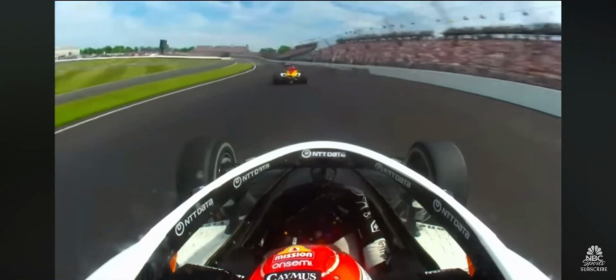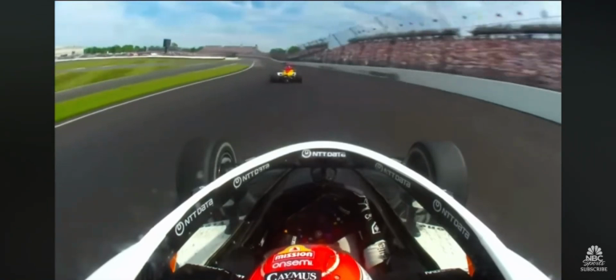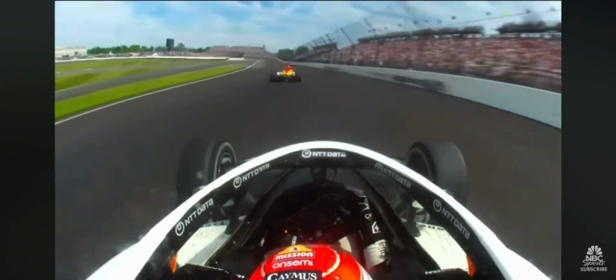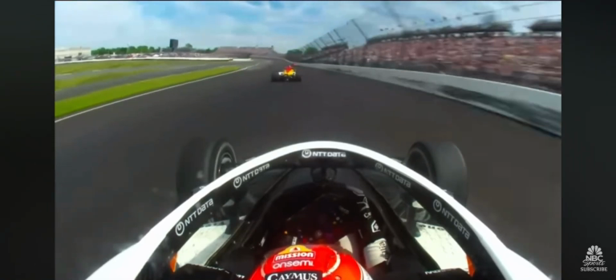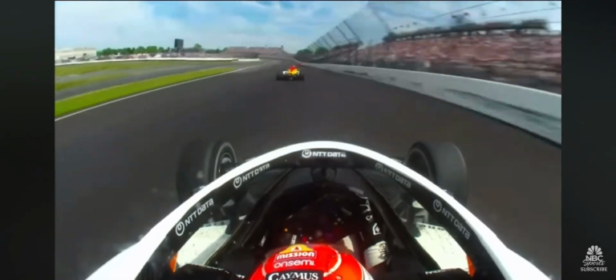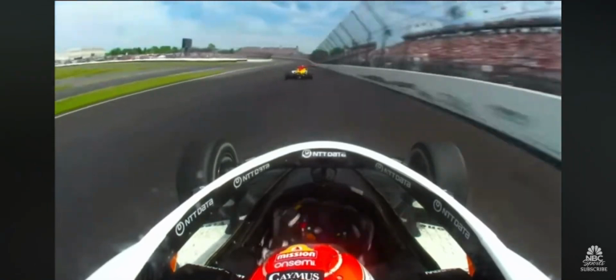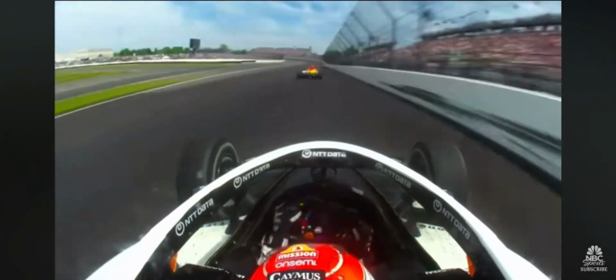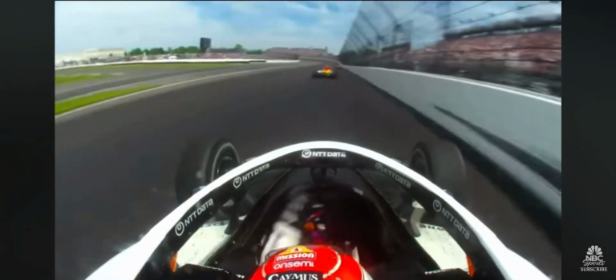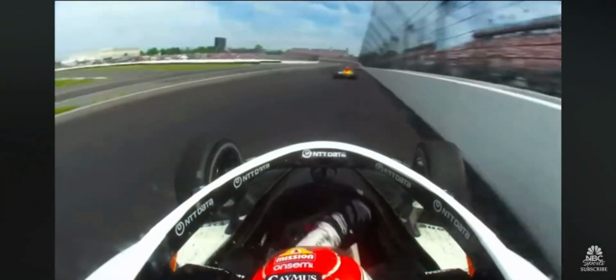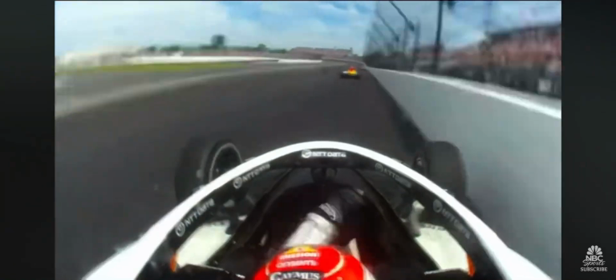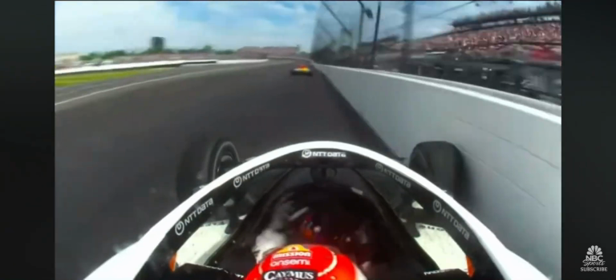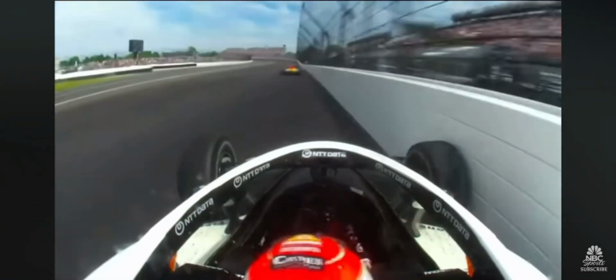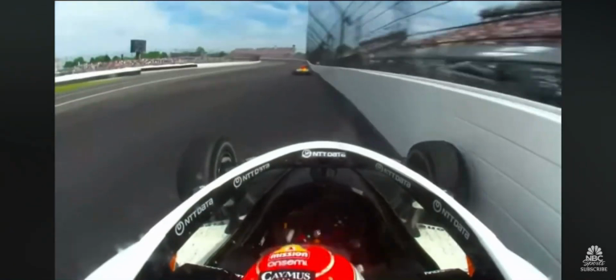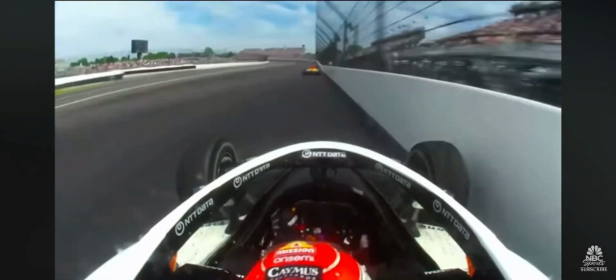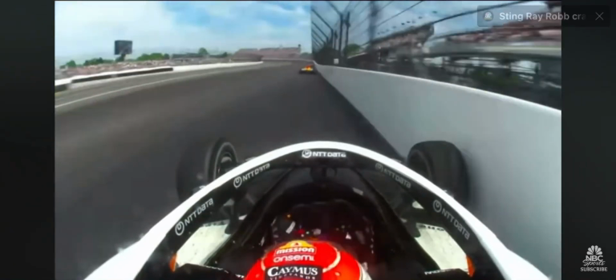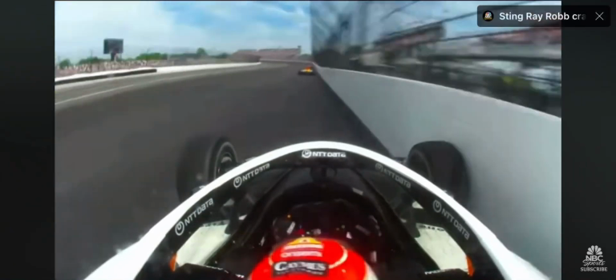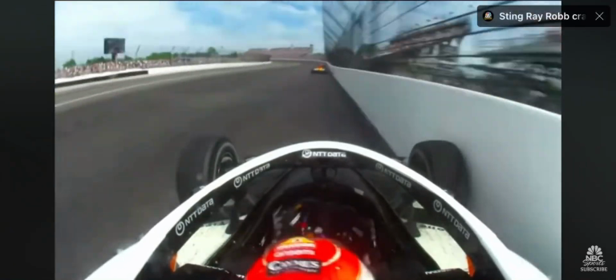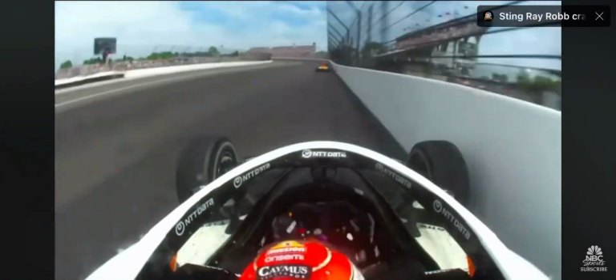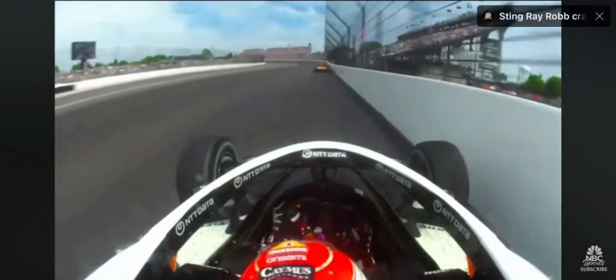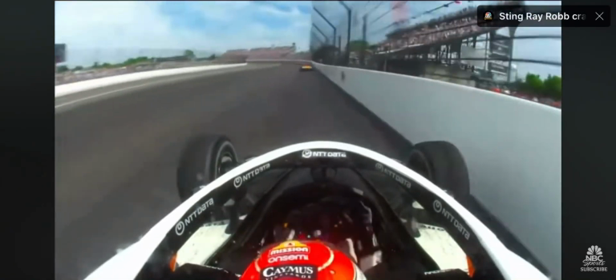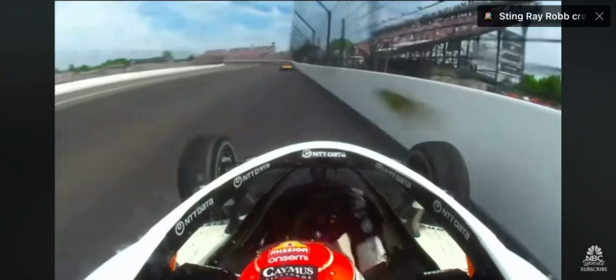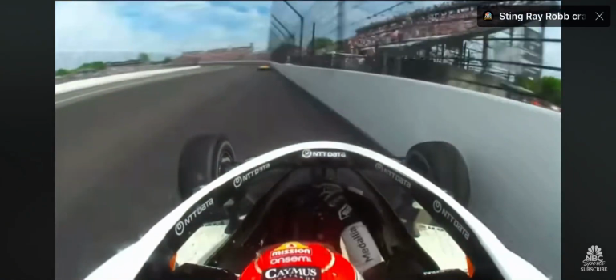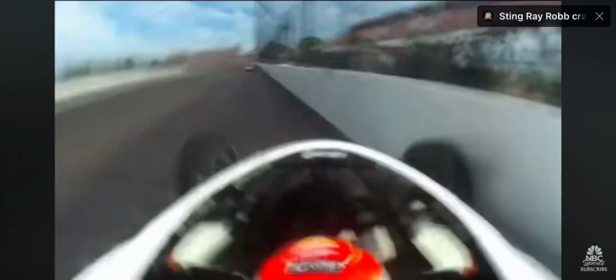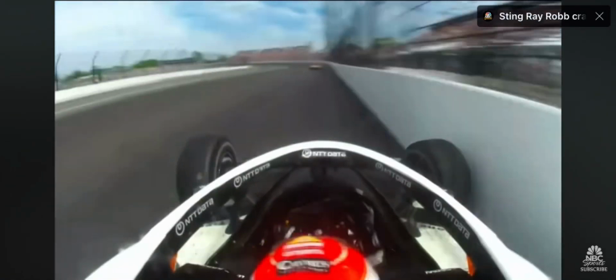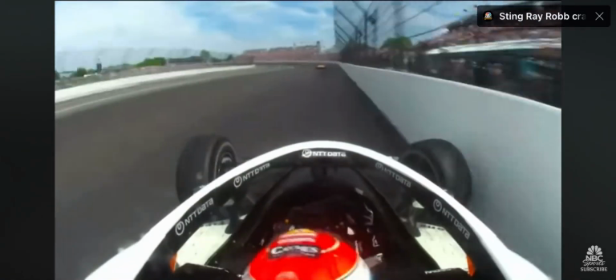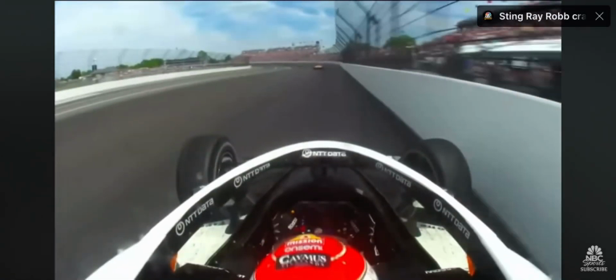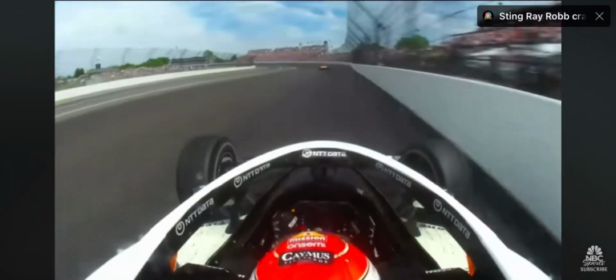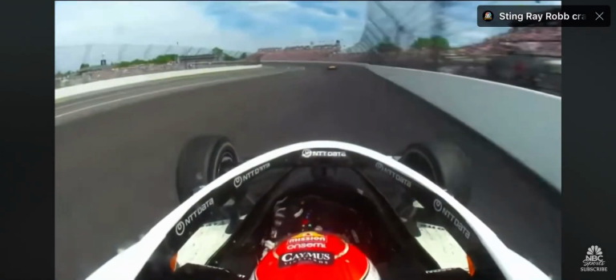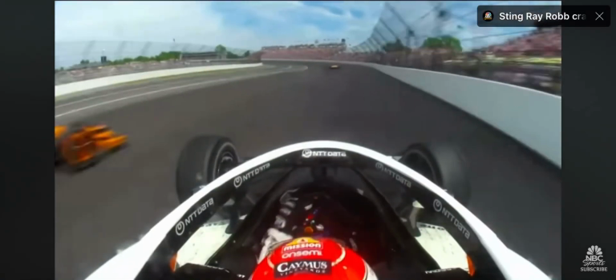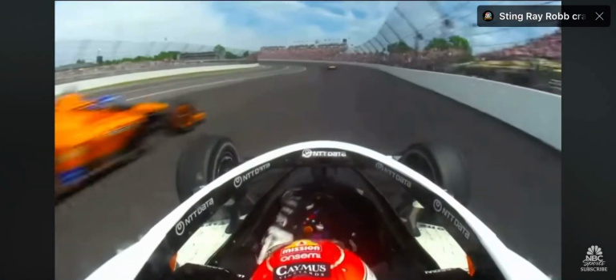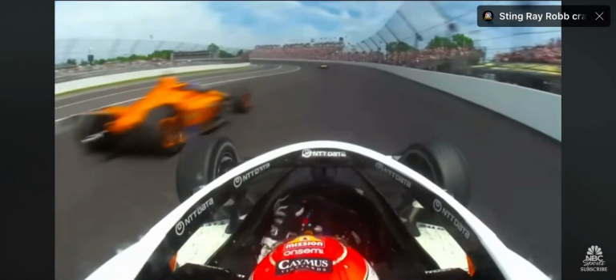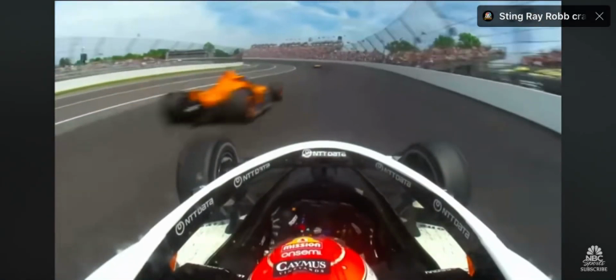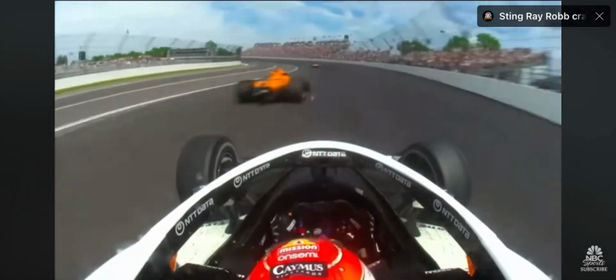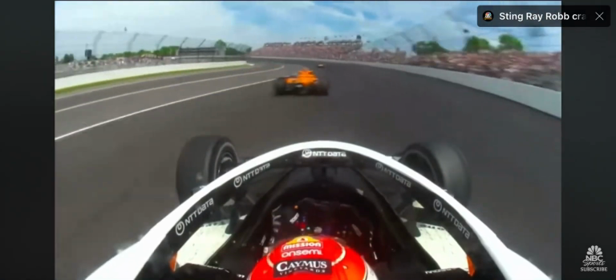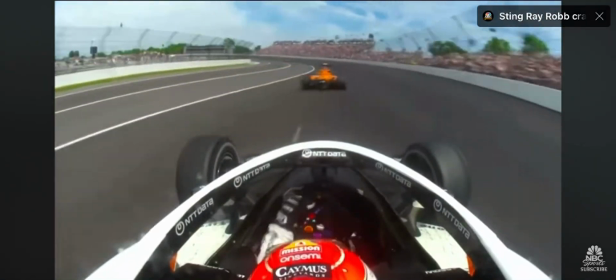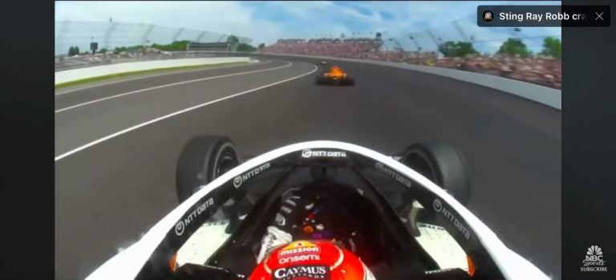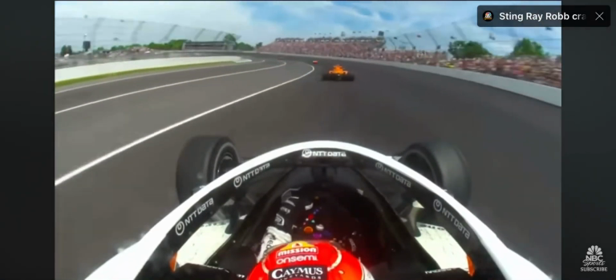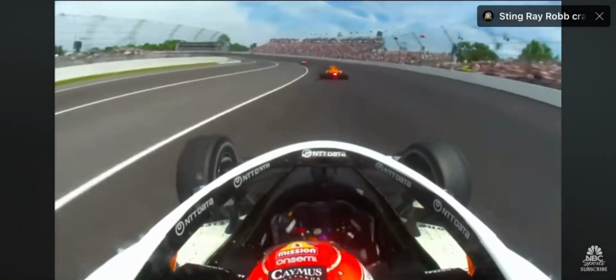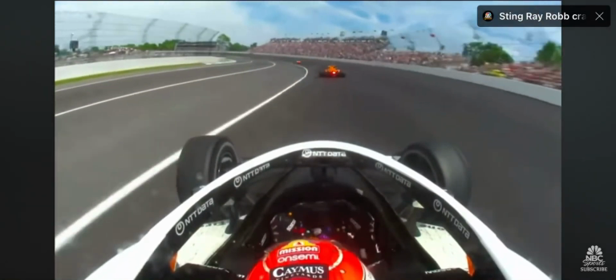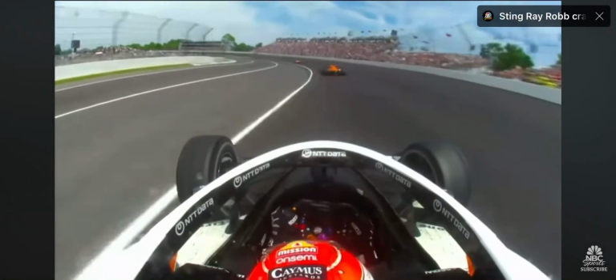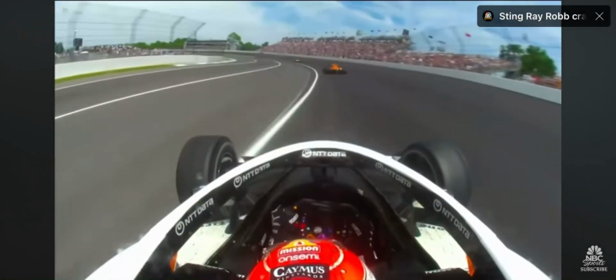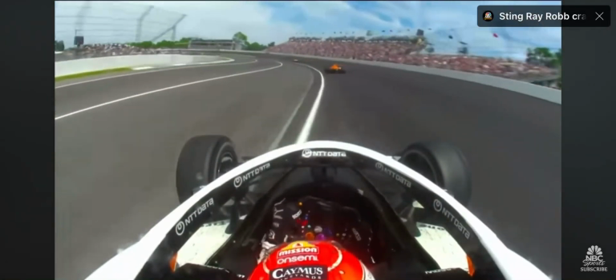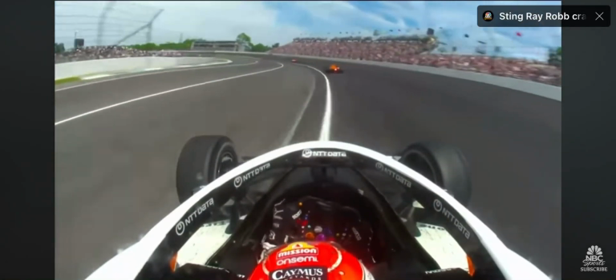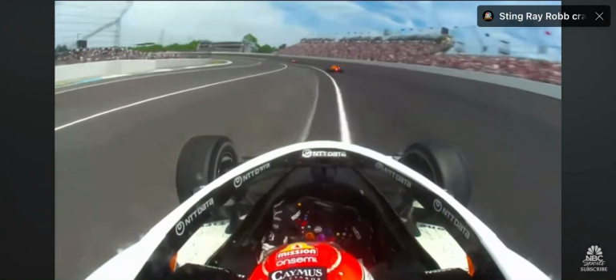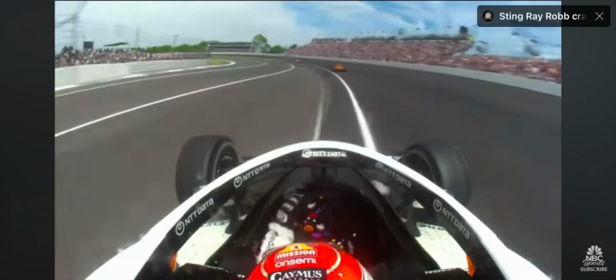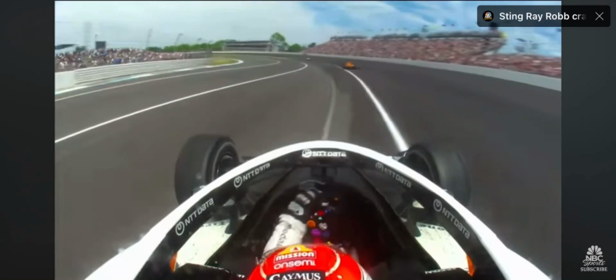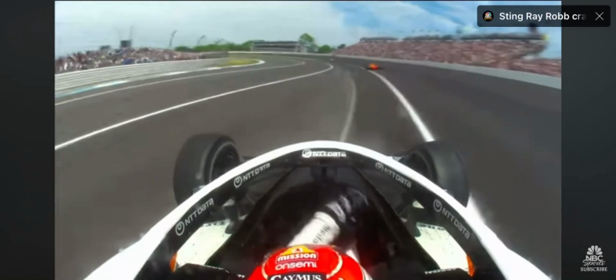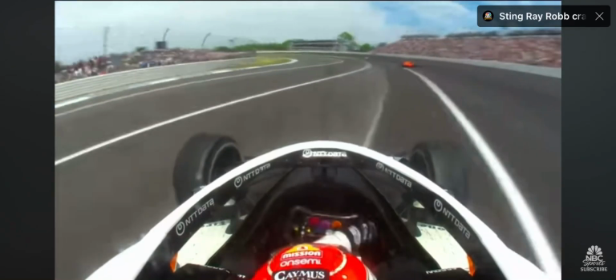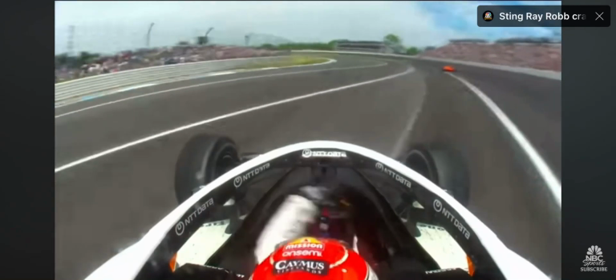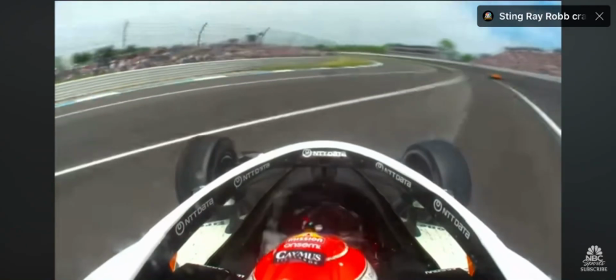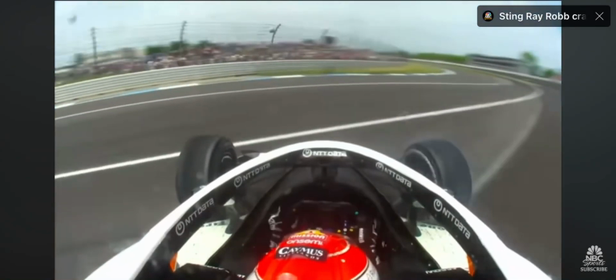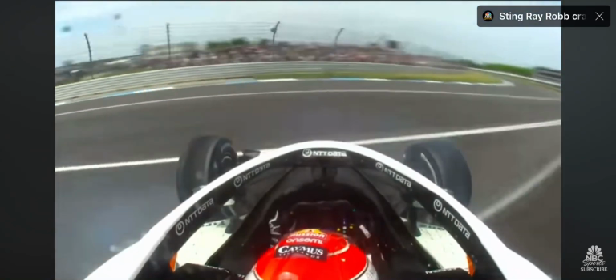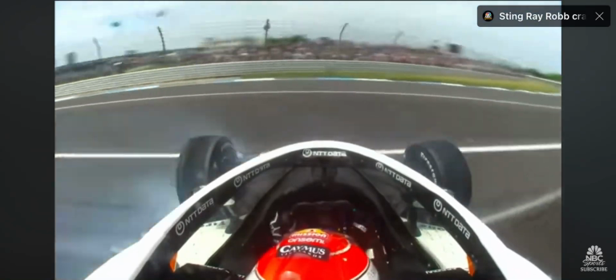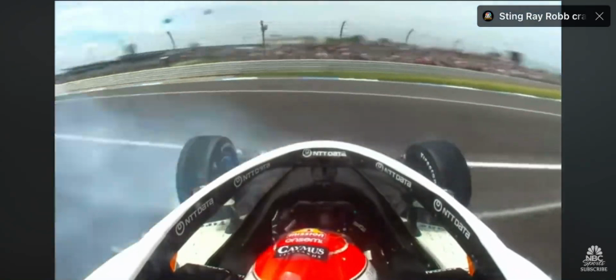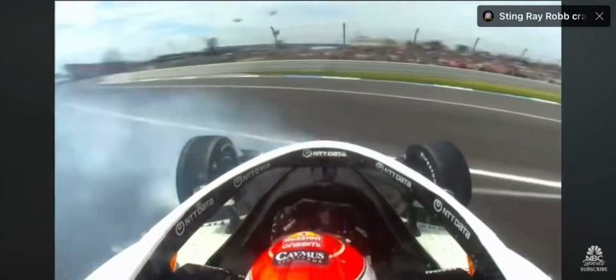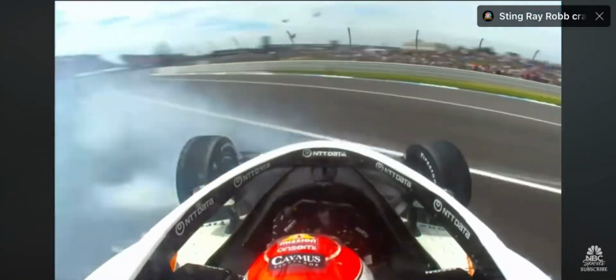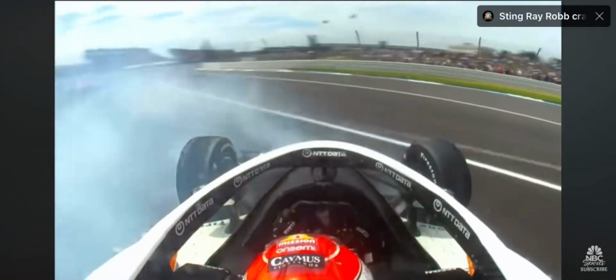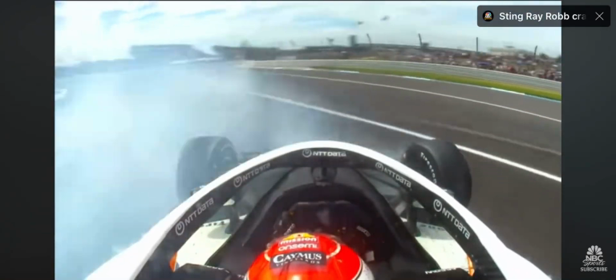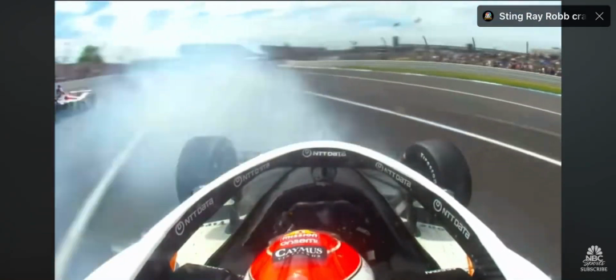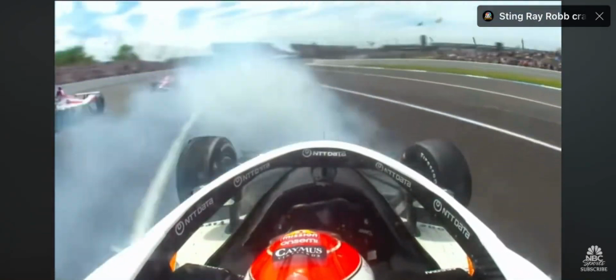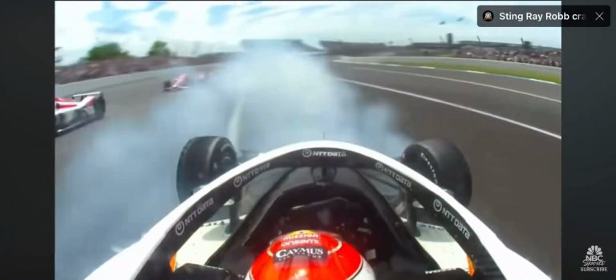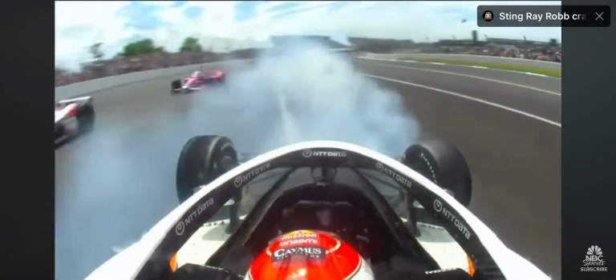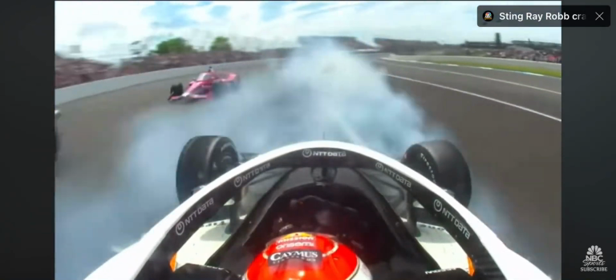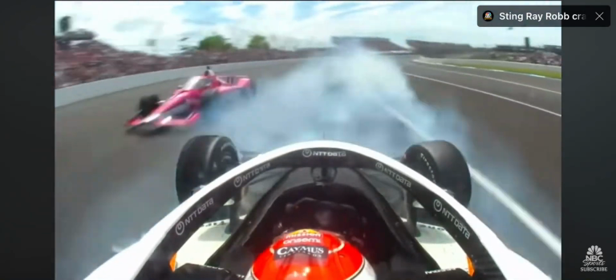What I want to see from Felix there is to be down below the white line. You know that Joseph's going to come down — and here it just spins it.